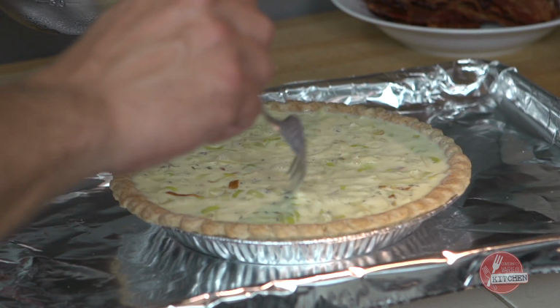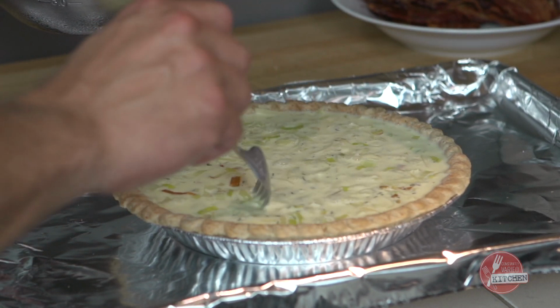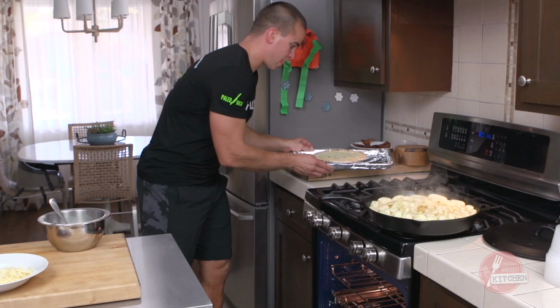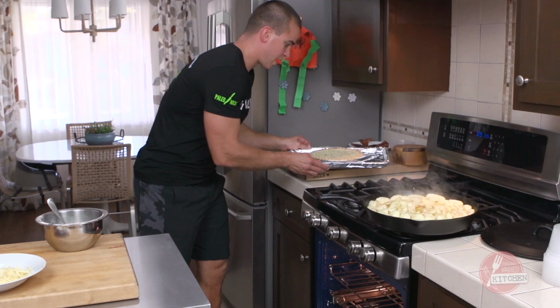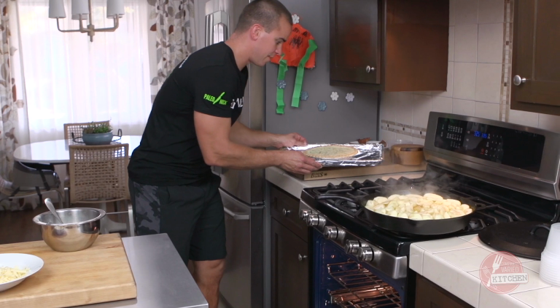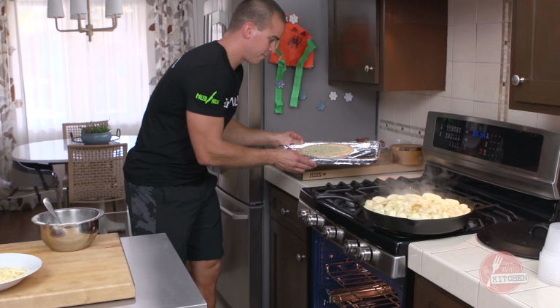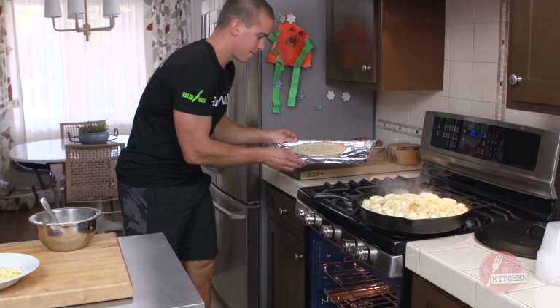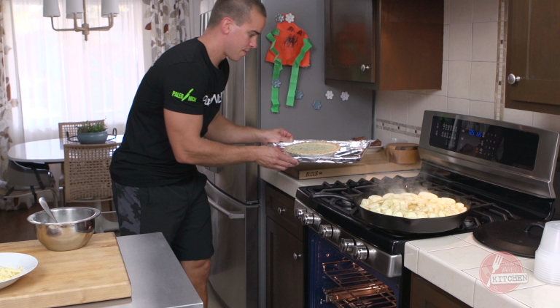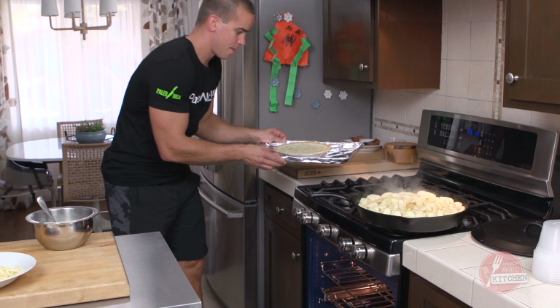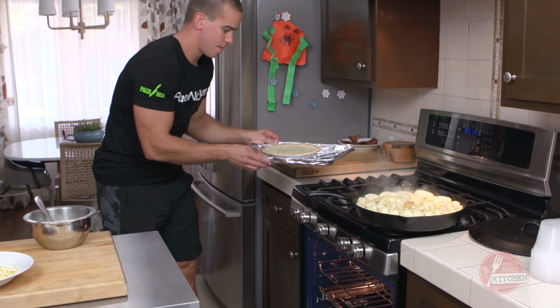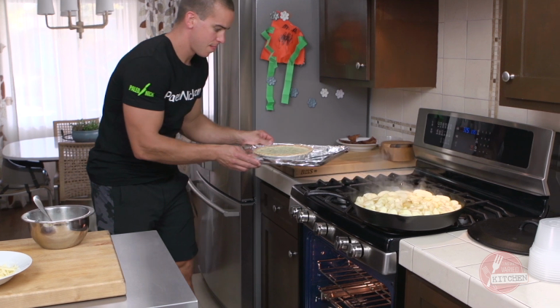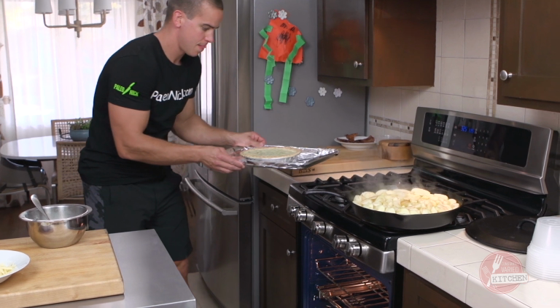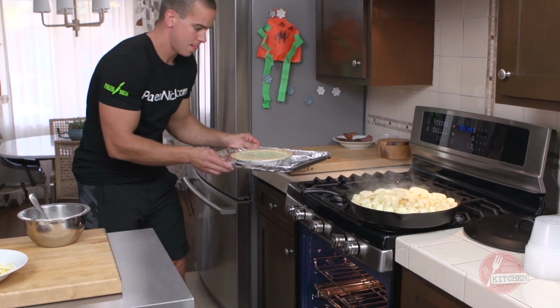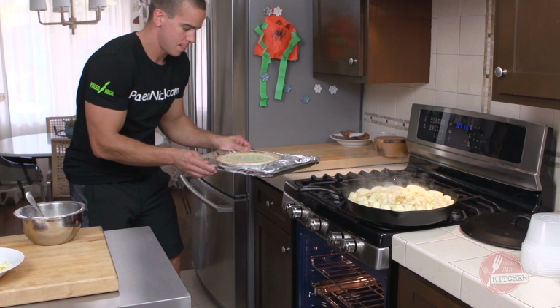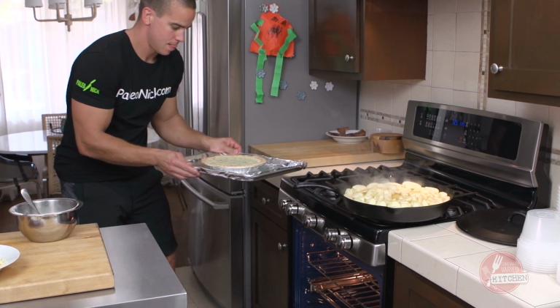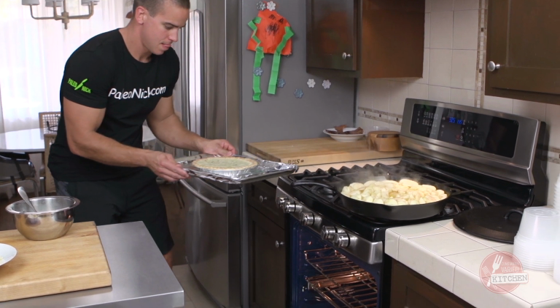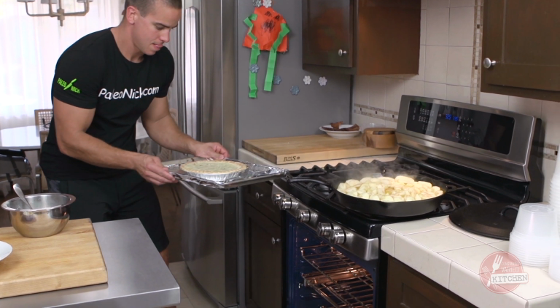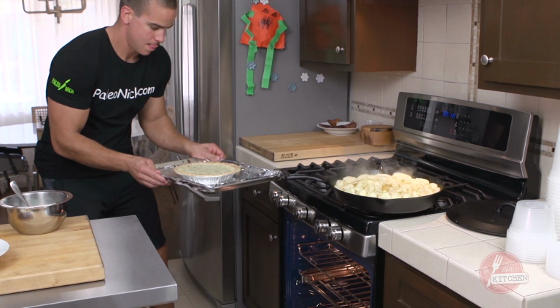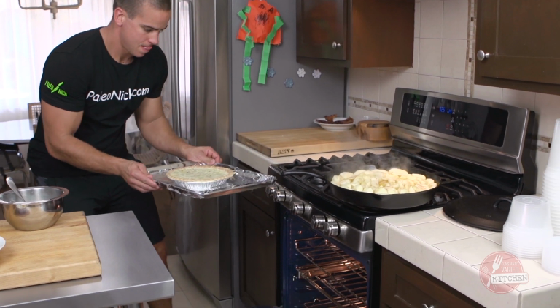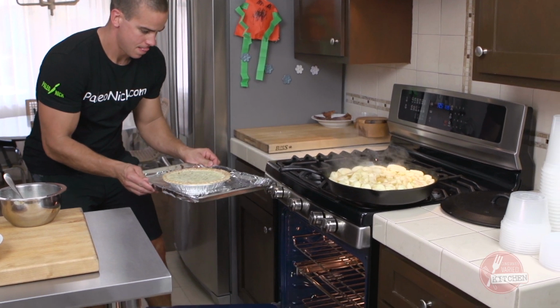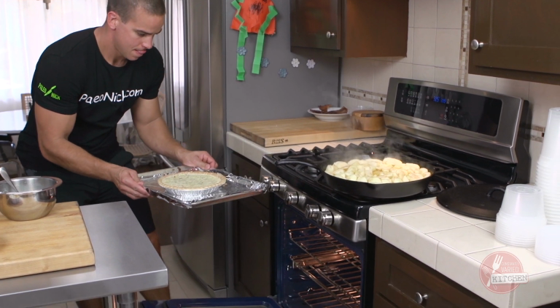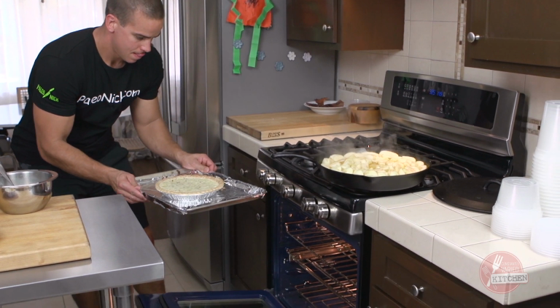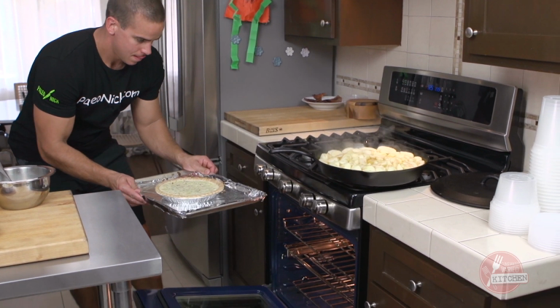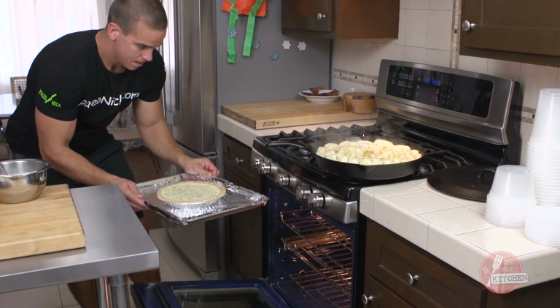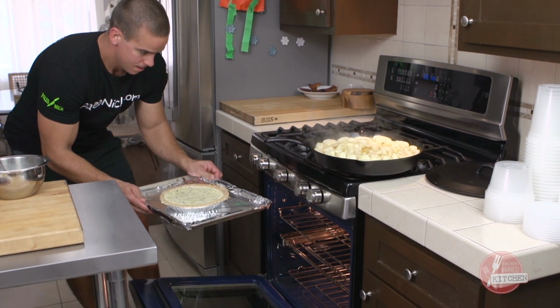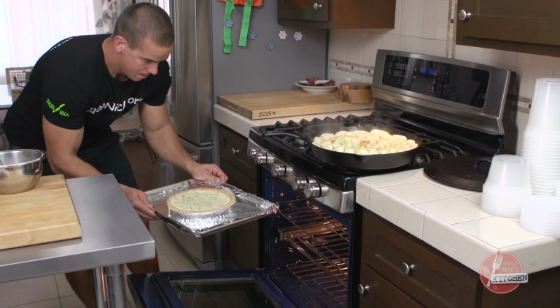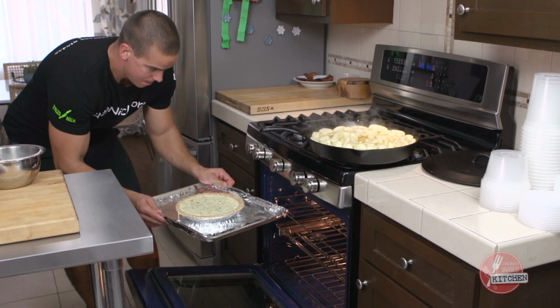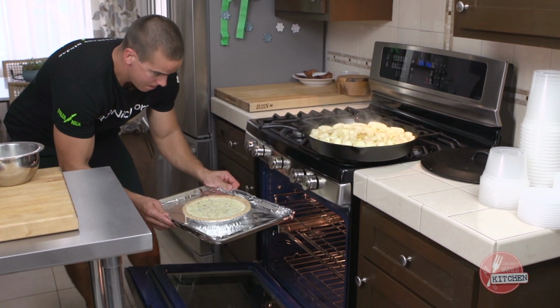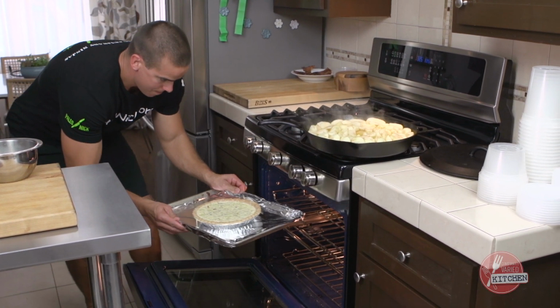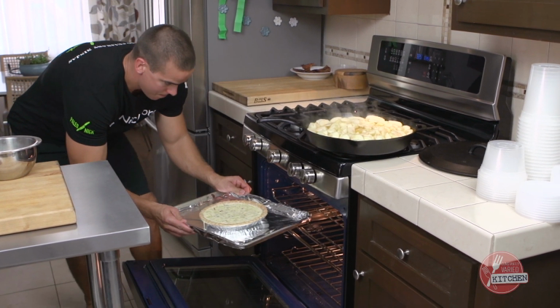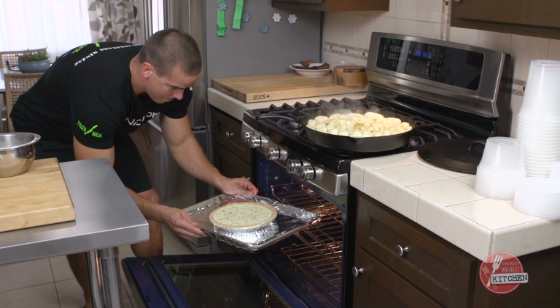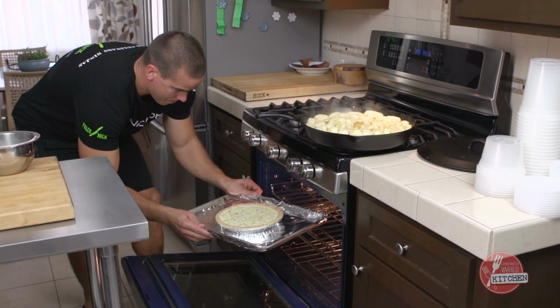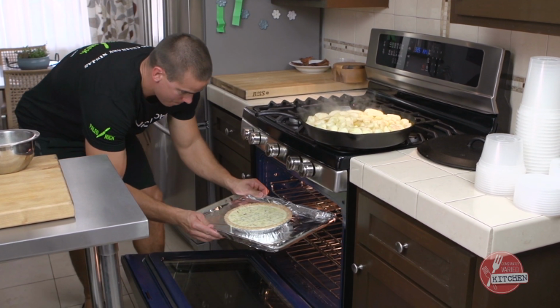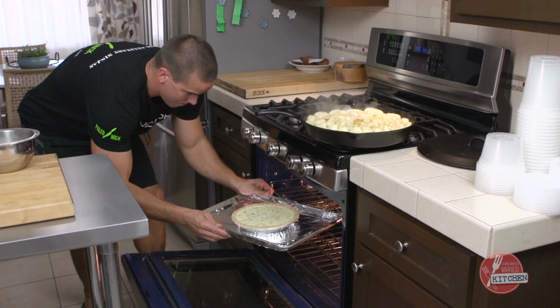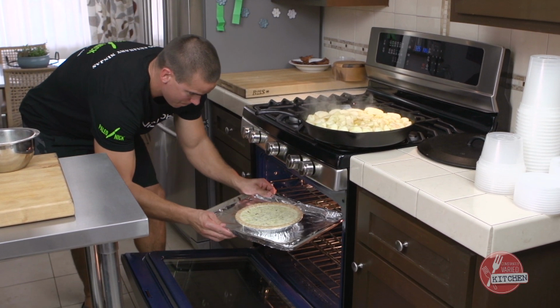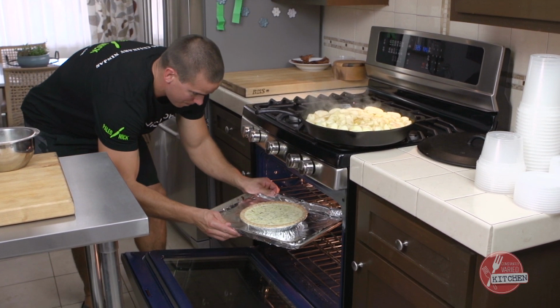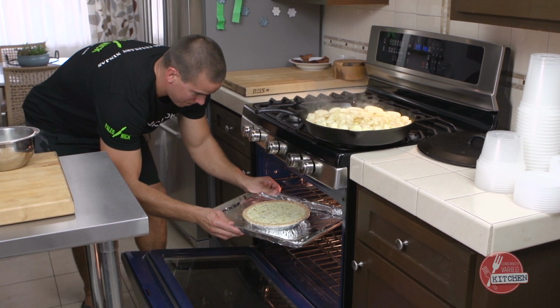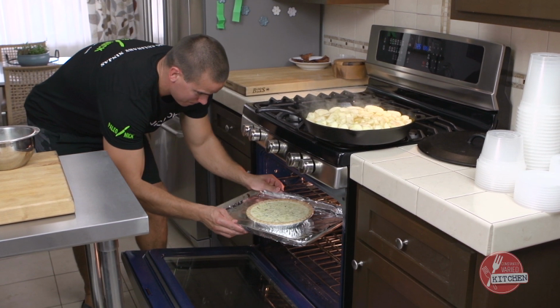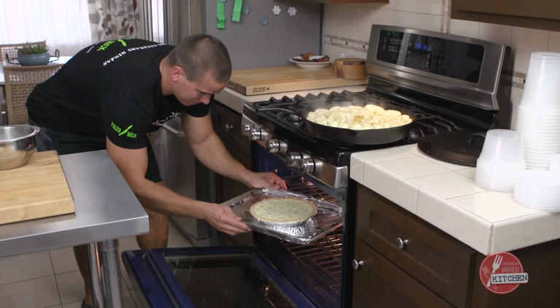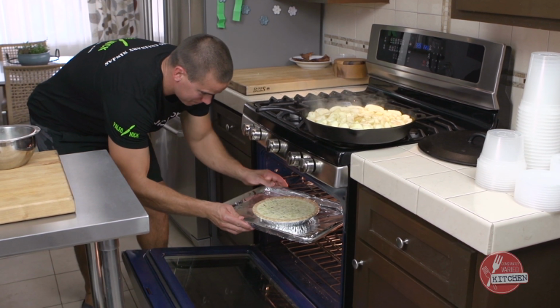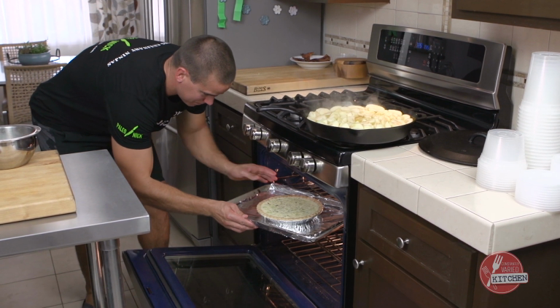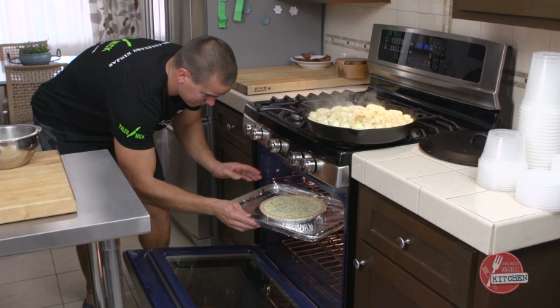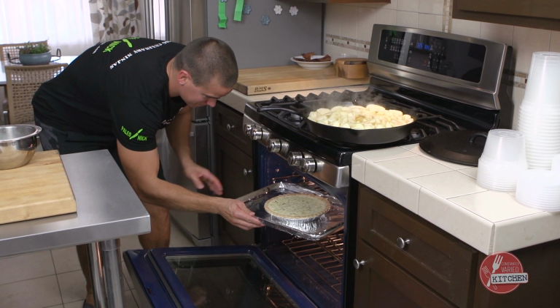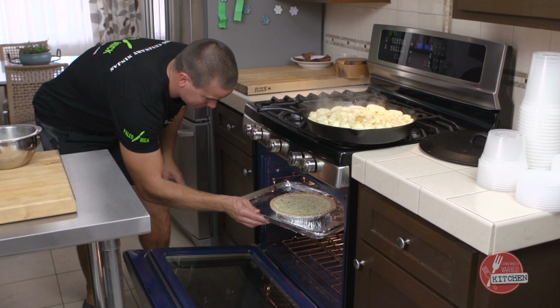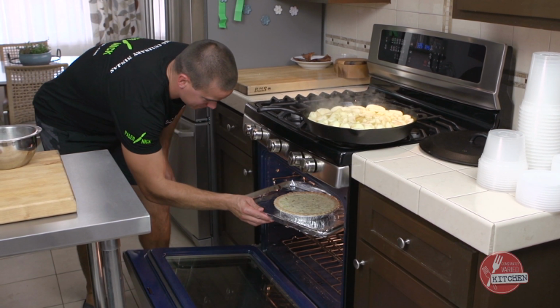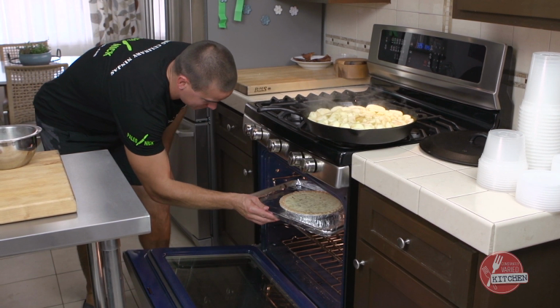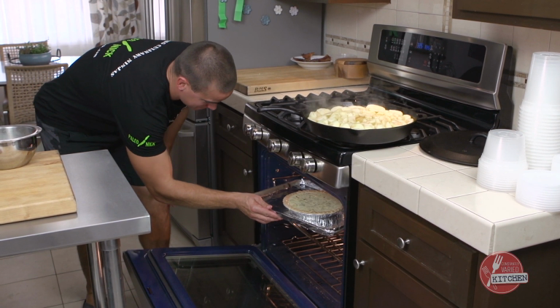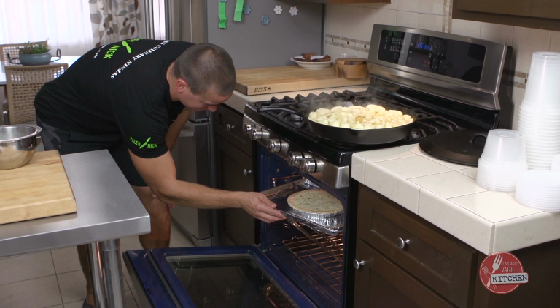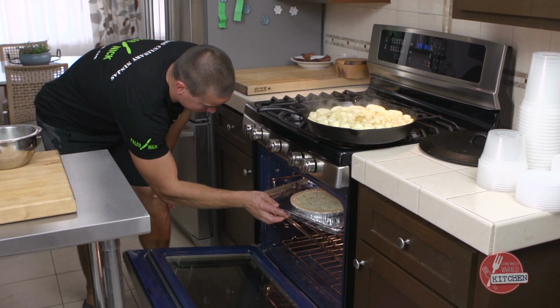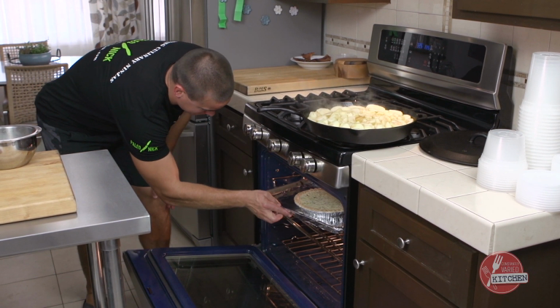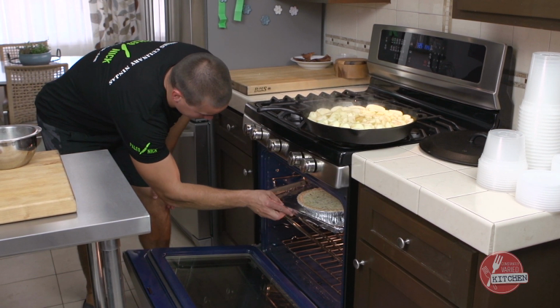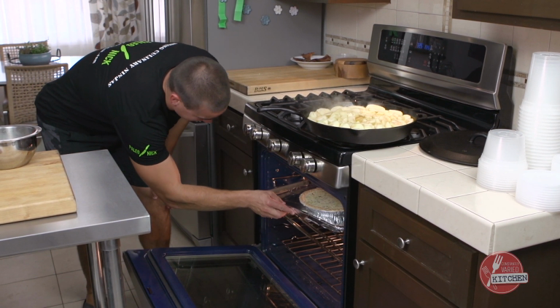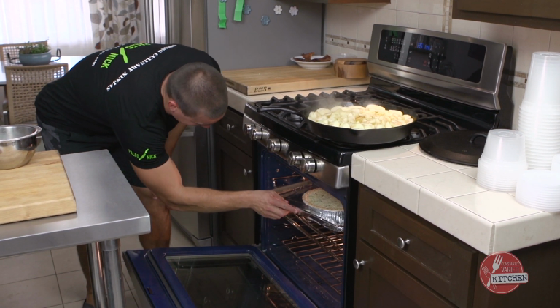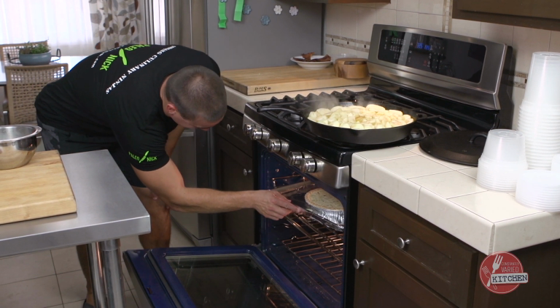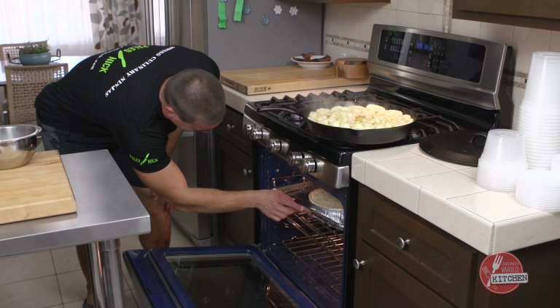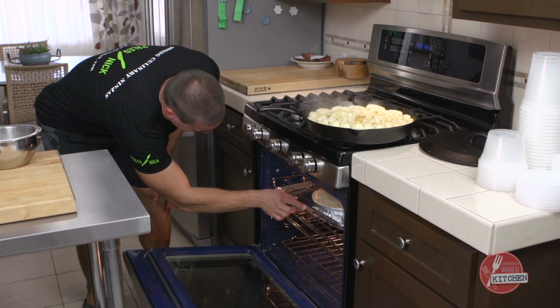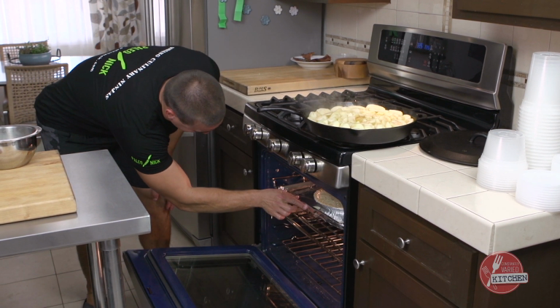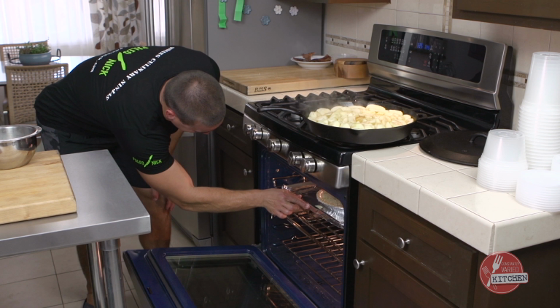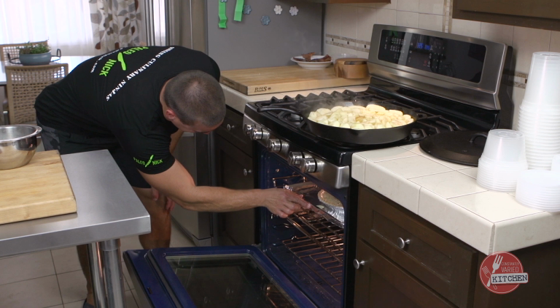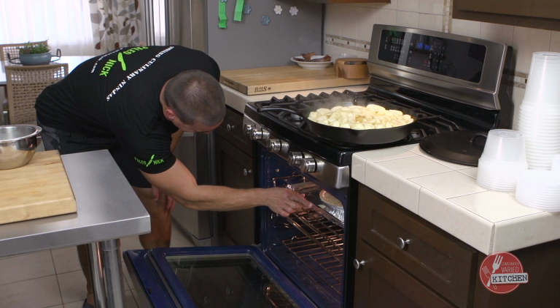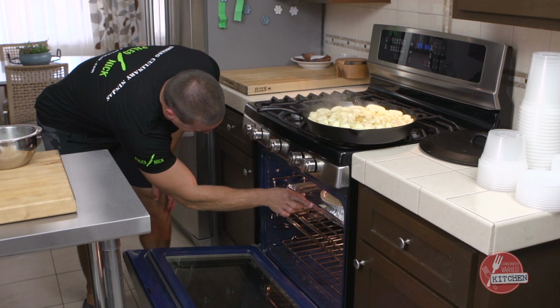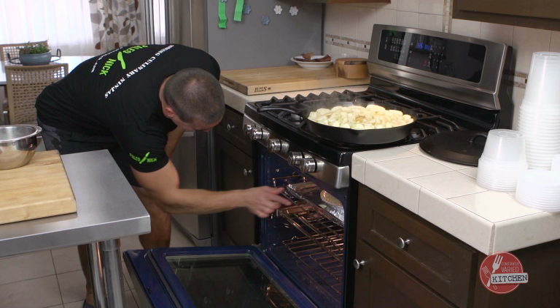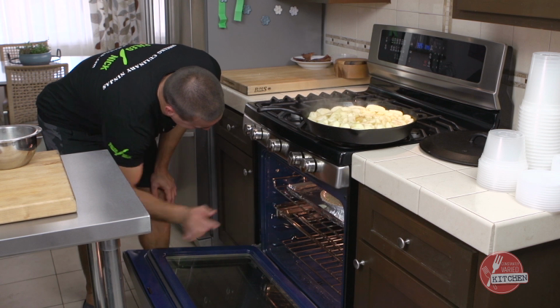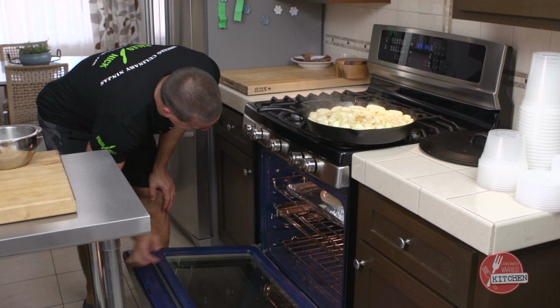We just want it until it's set. When we shake the pan a little bit, there's not much movement. Then we'll take it out, cool it, and I'll show you how to cut it.